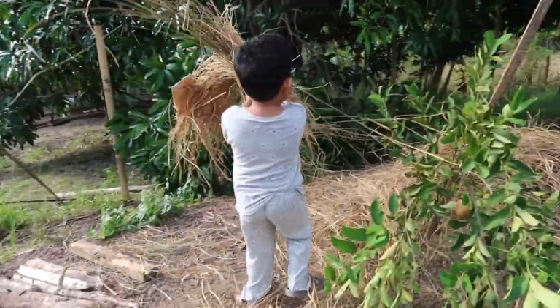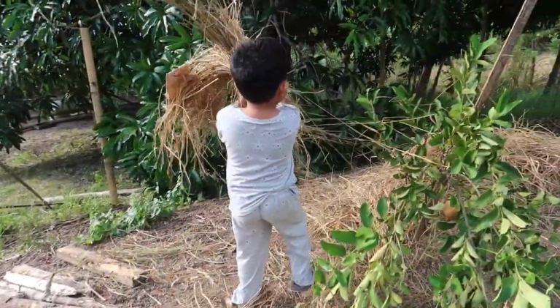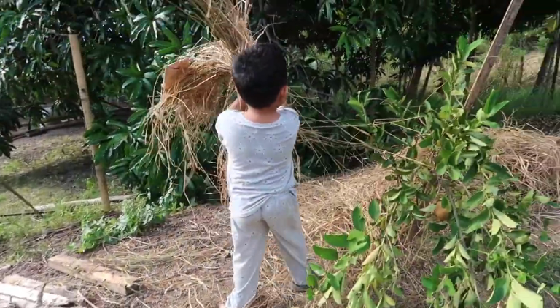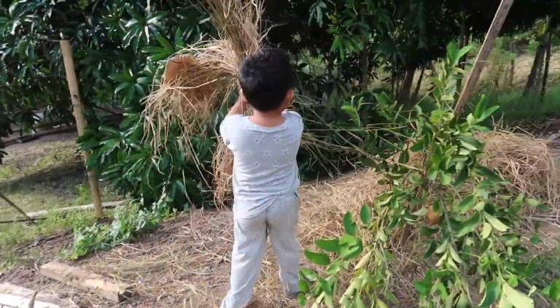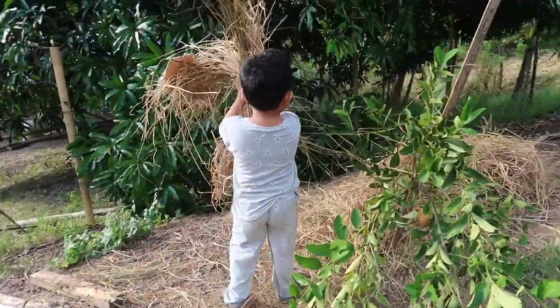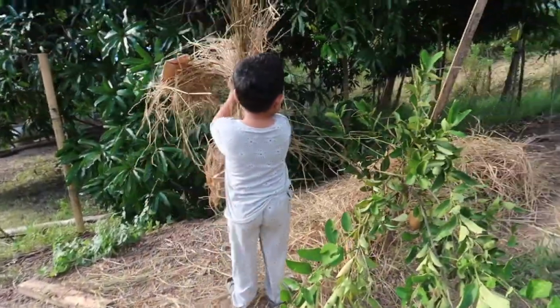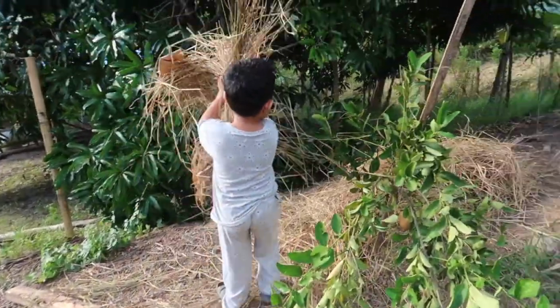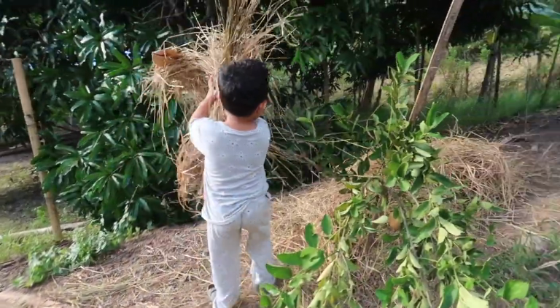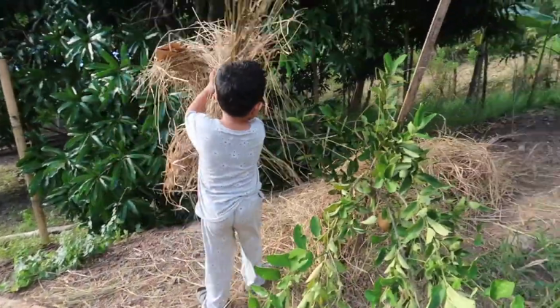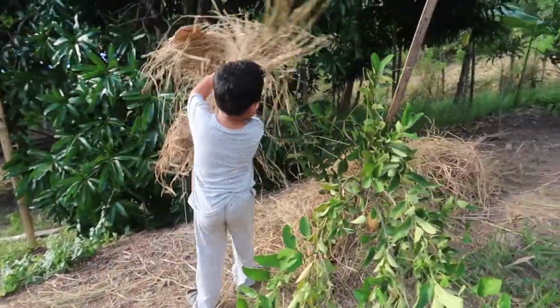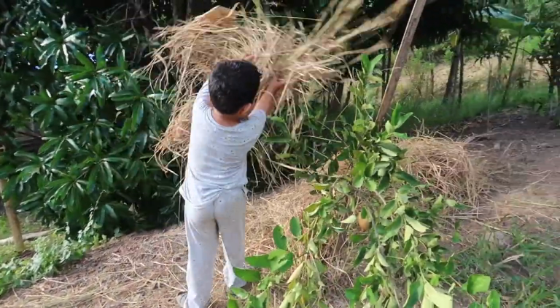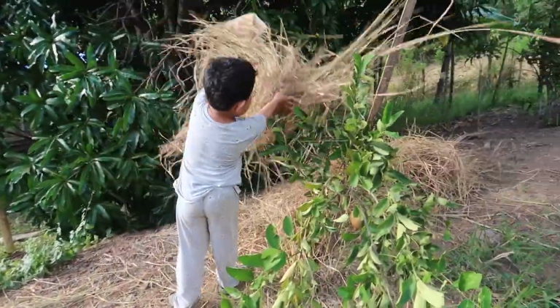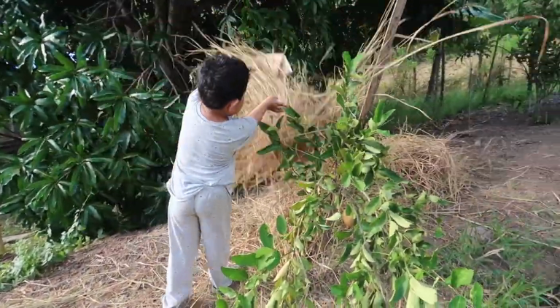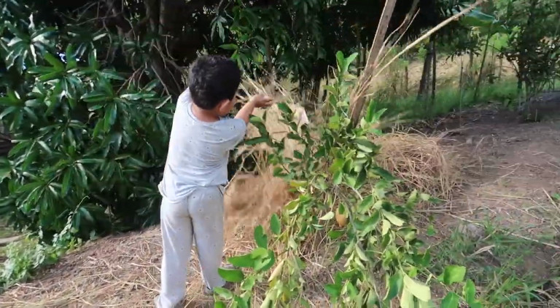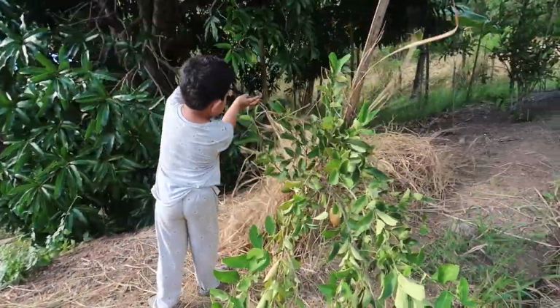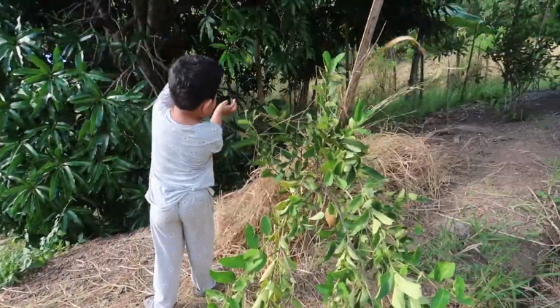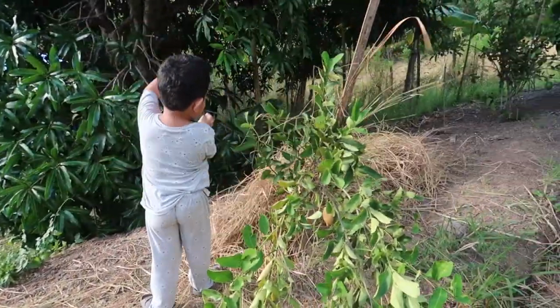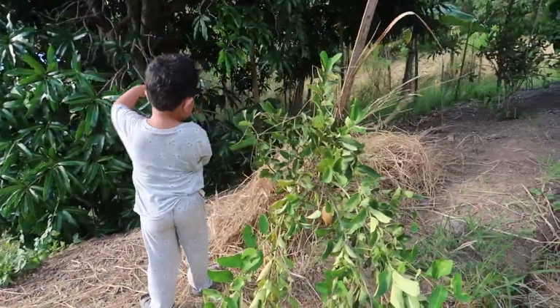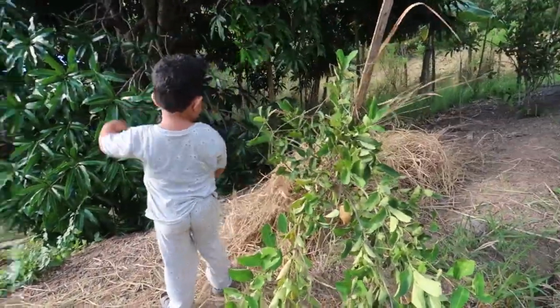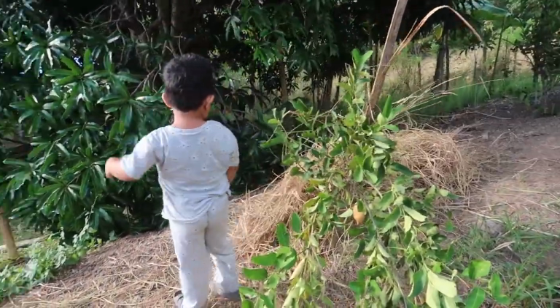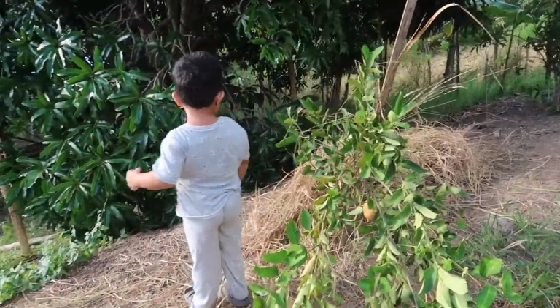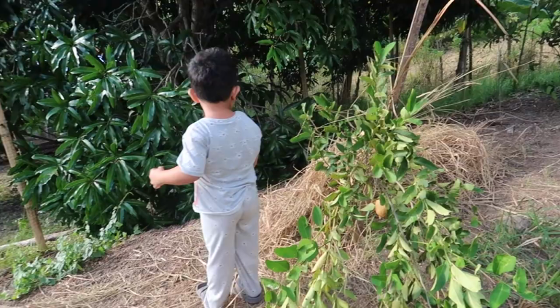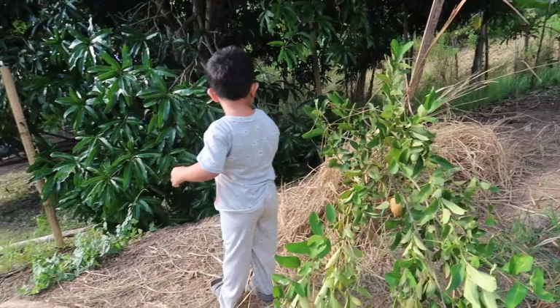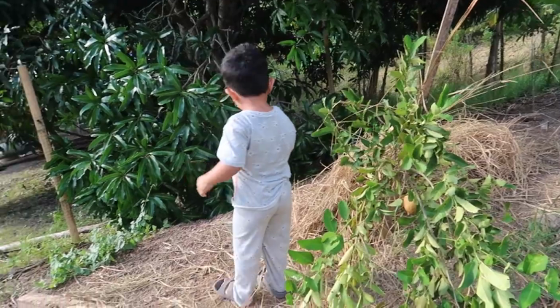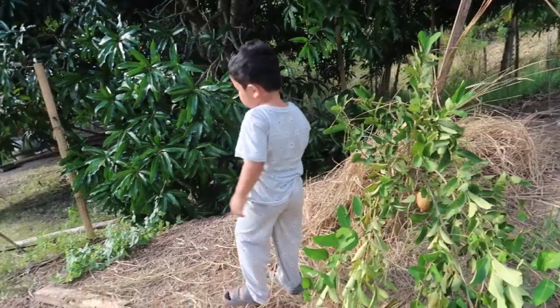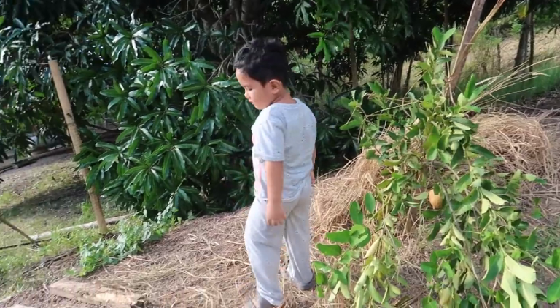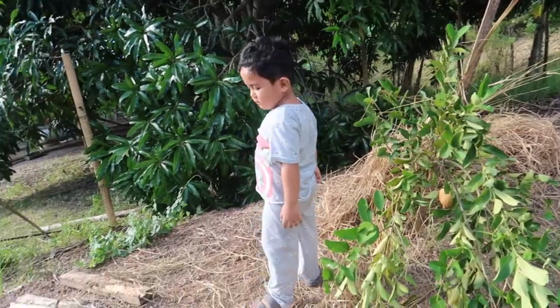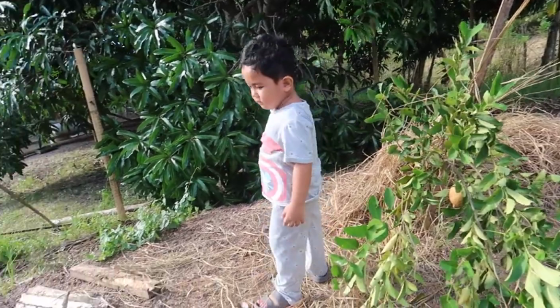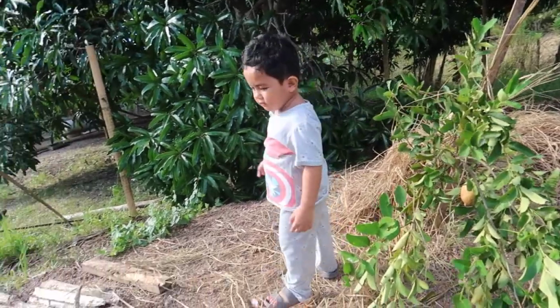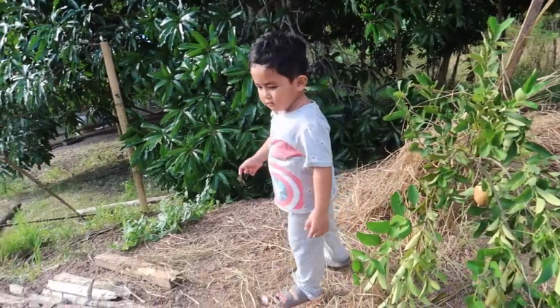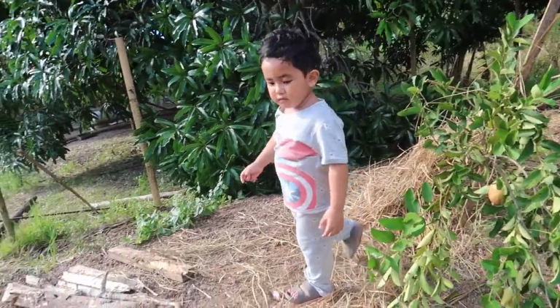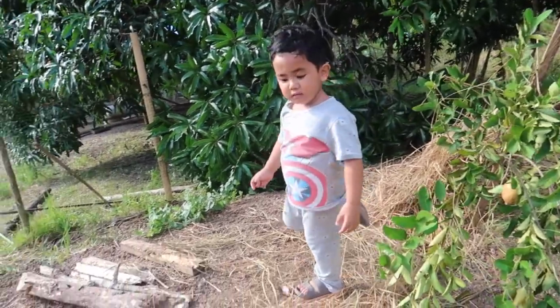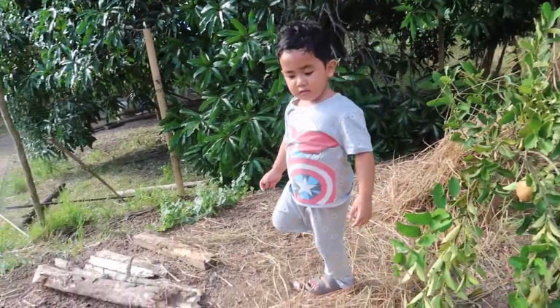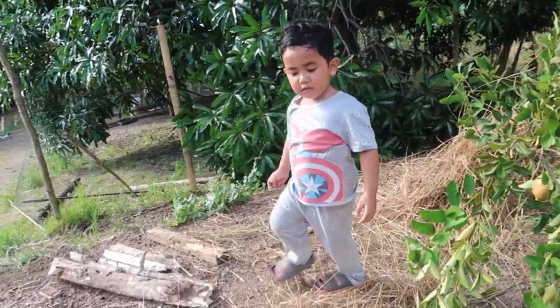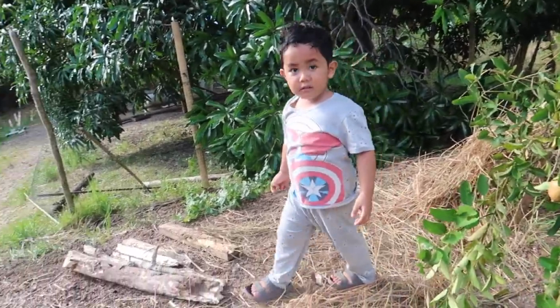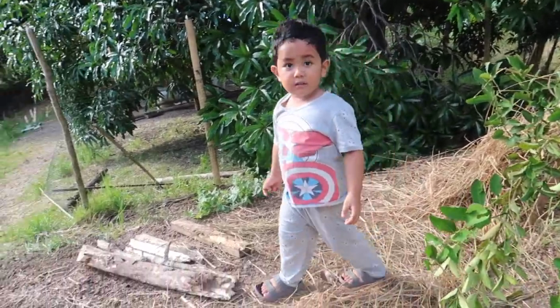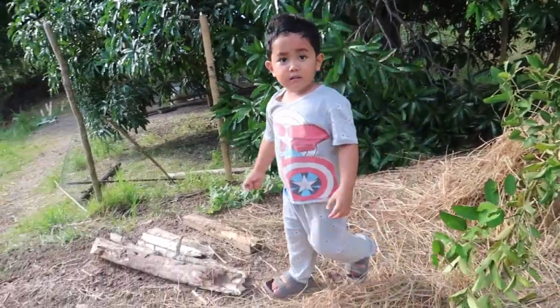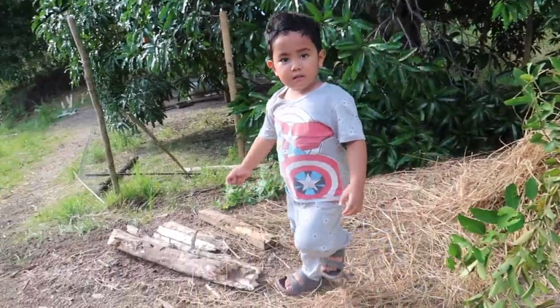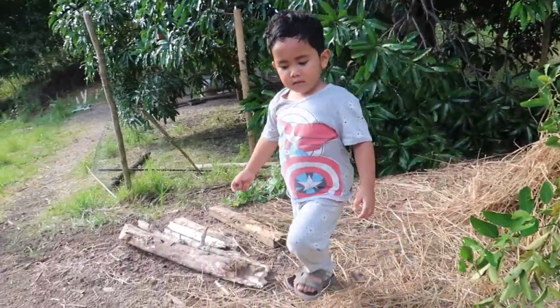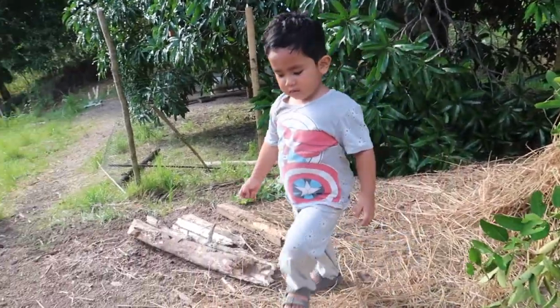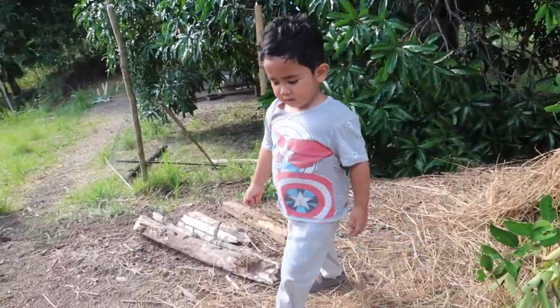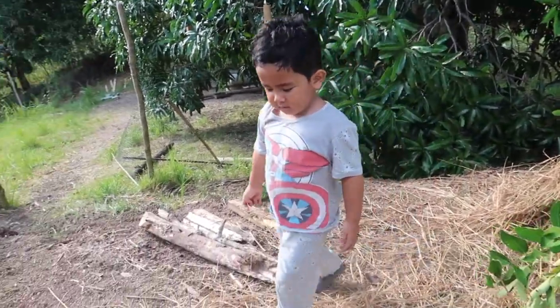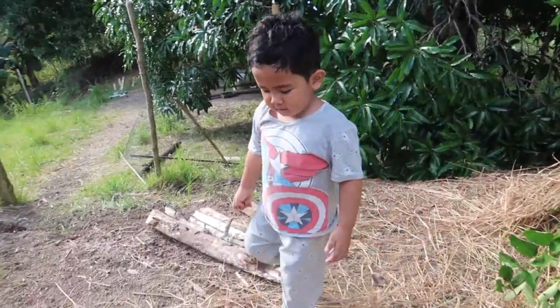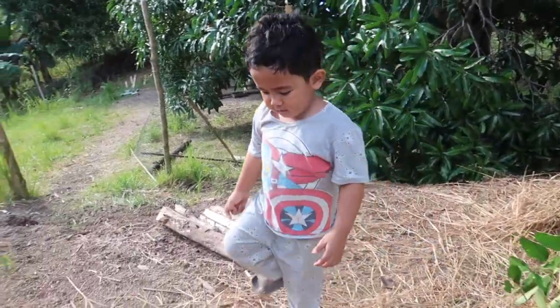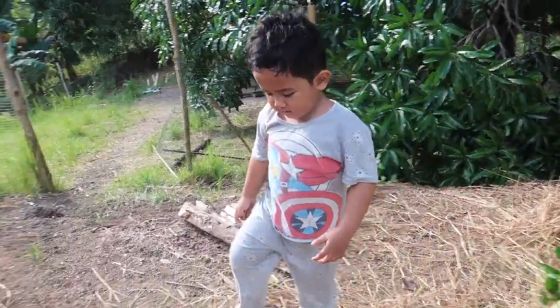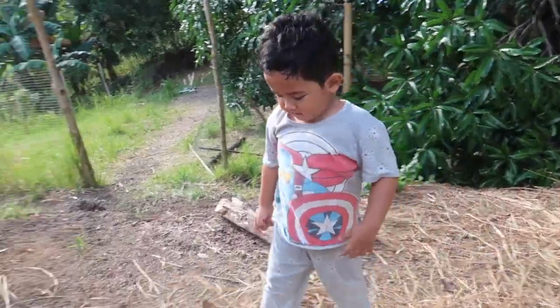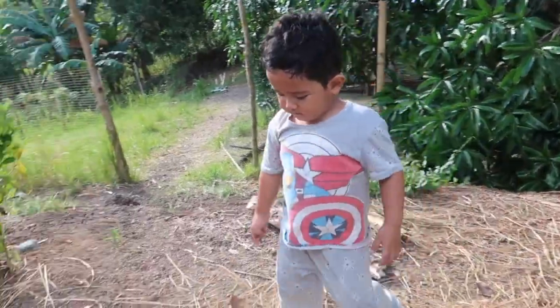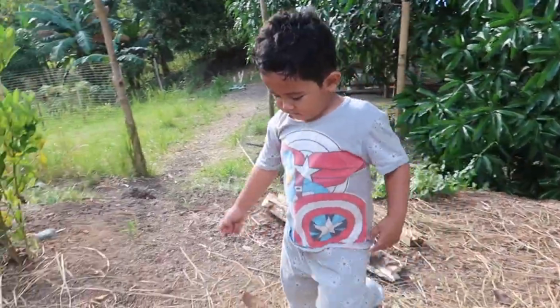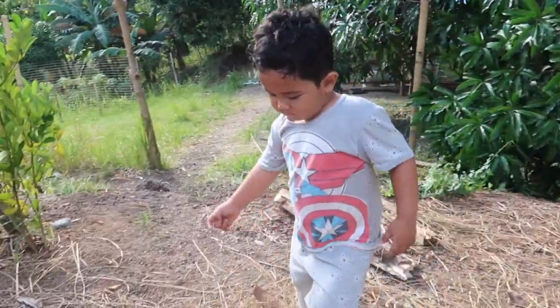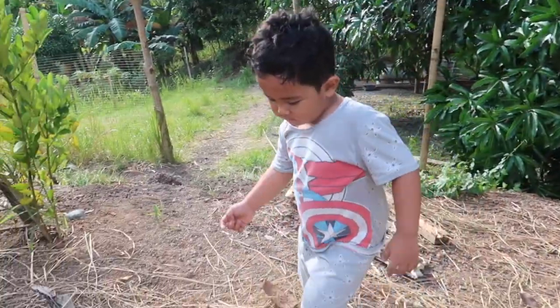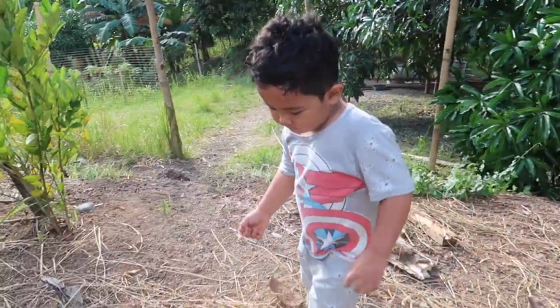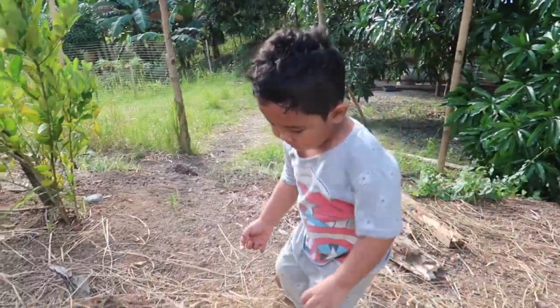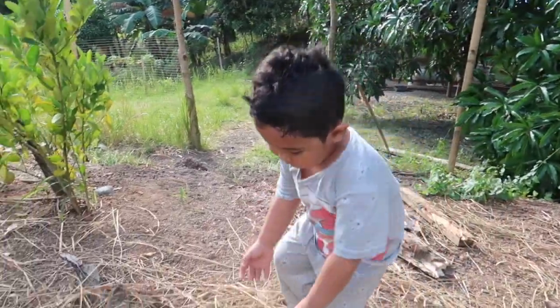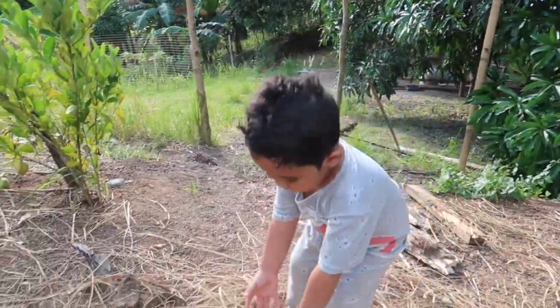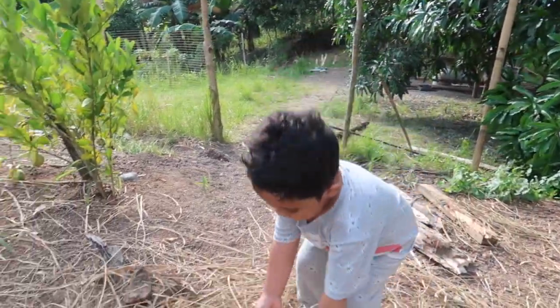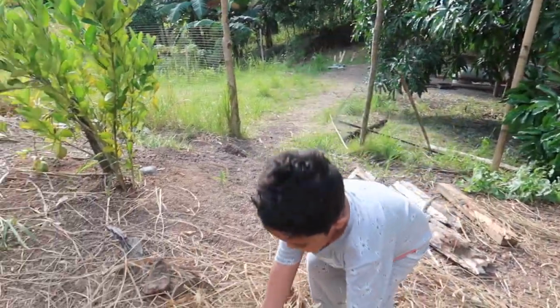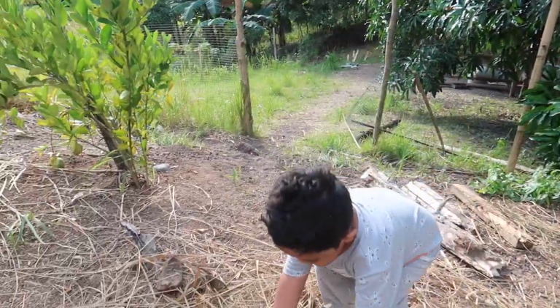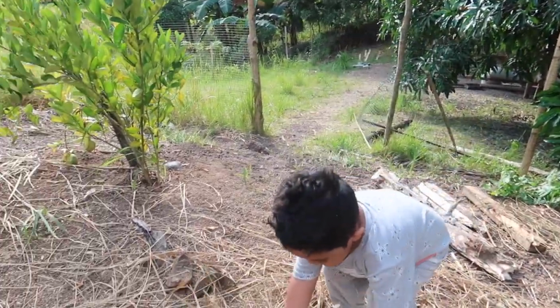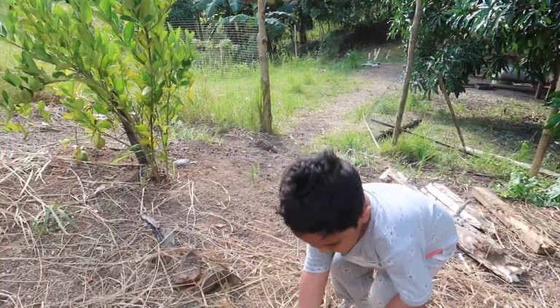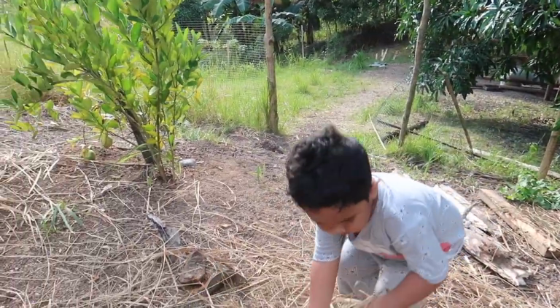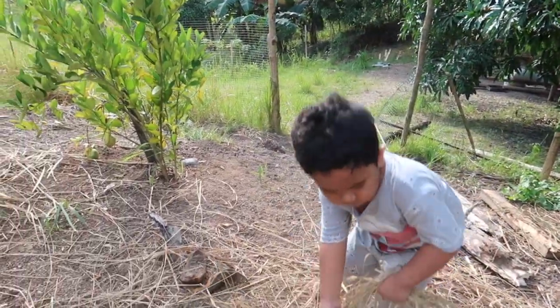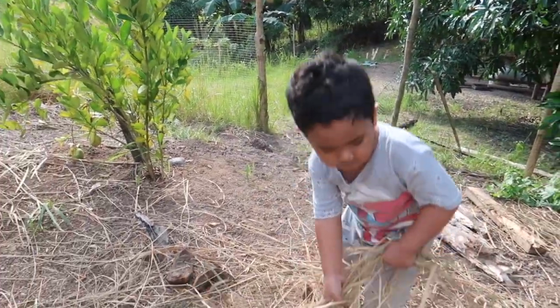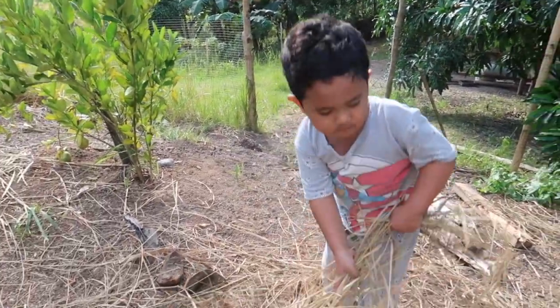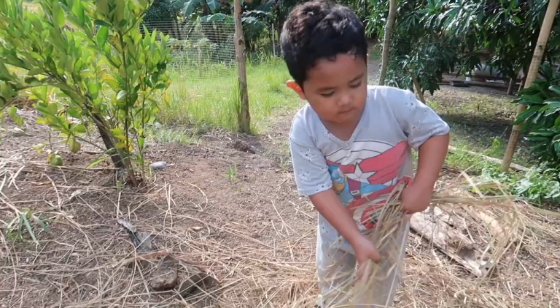We have a small worker here on our farm. It's a future permaculture!